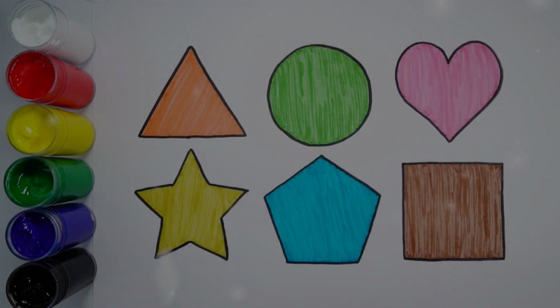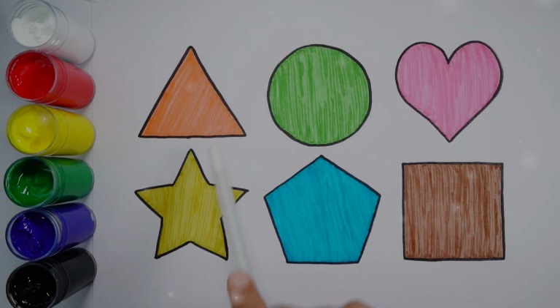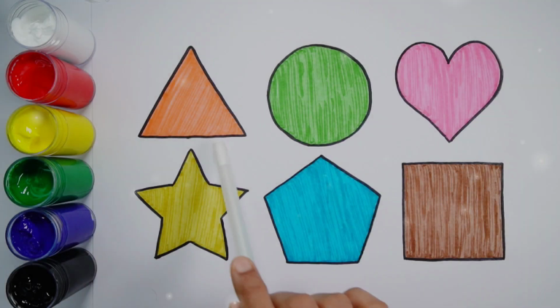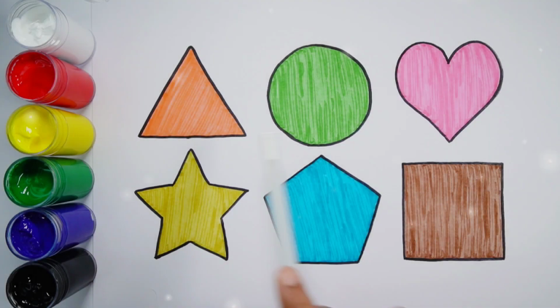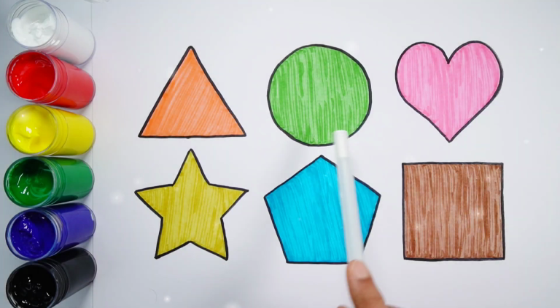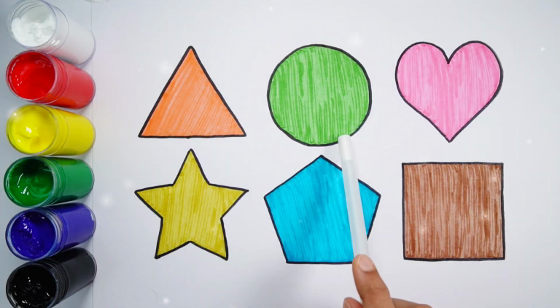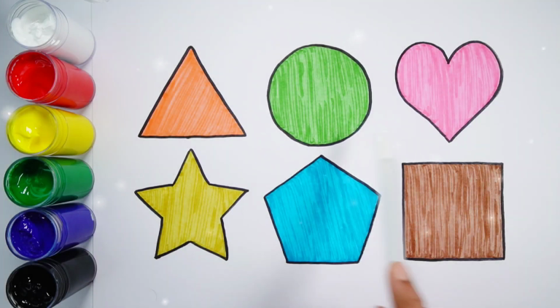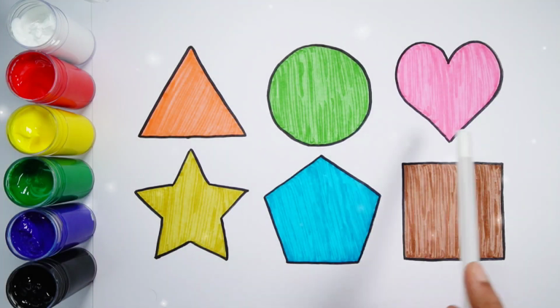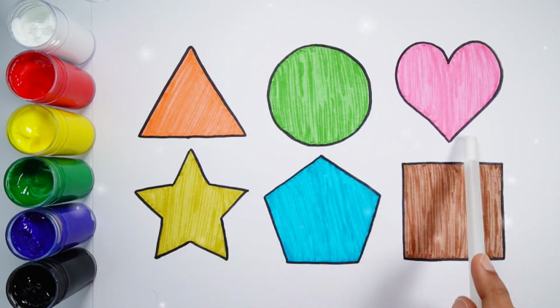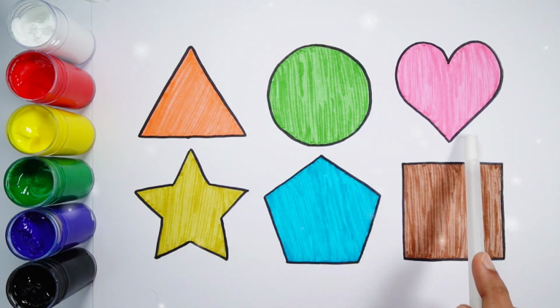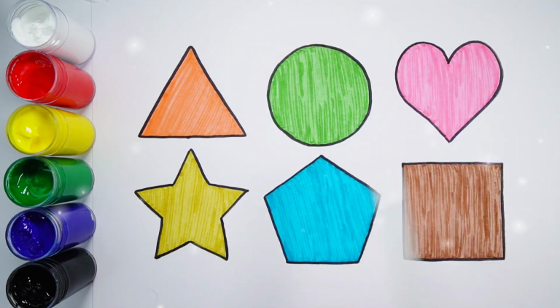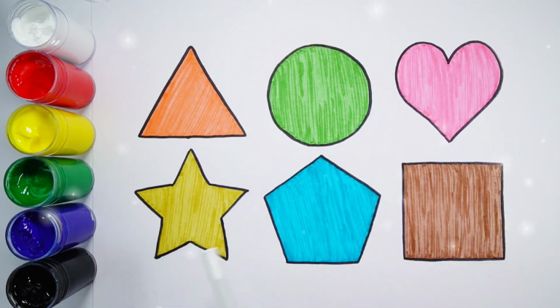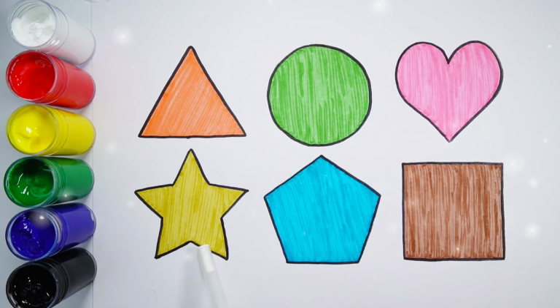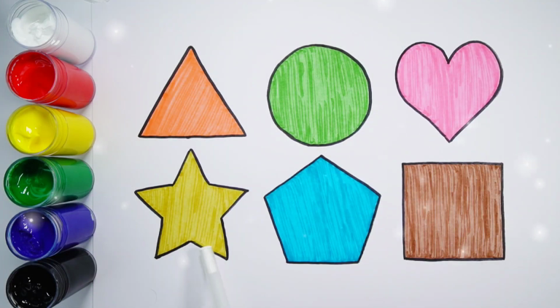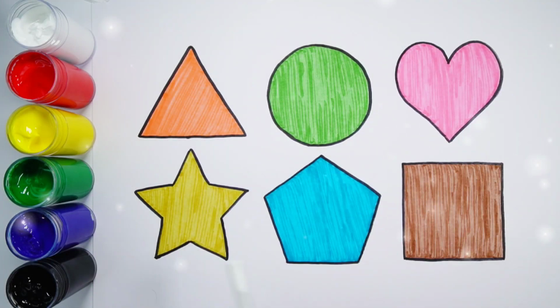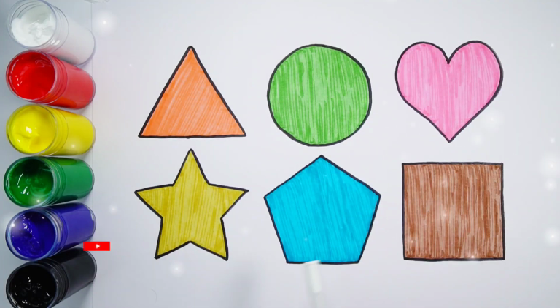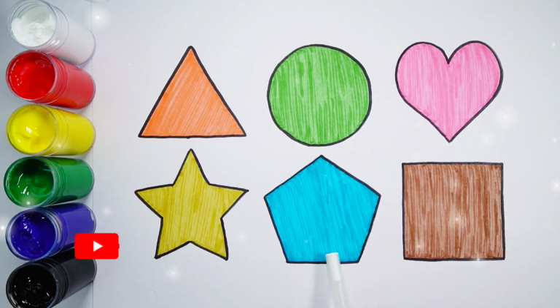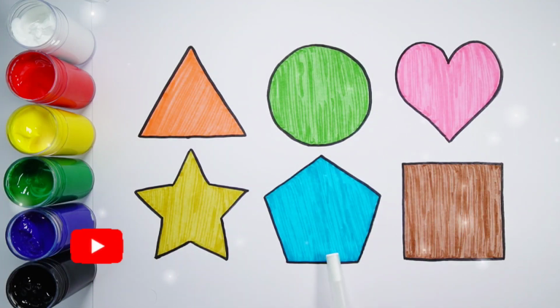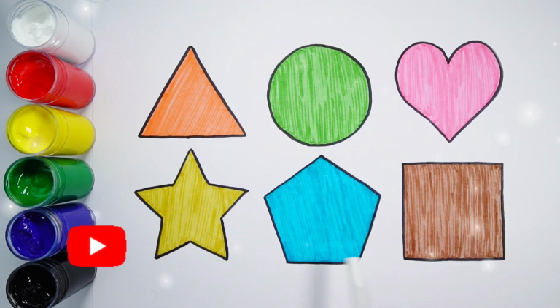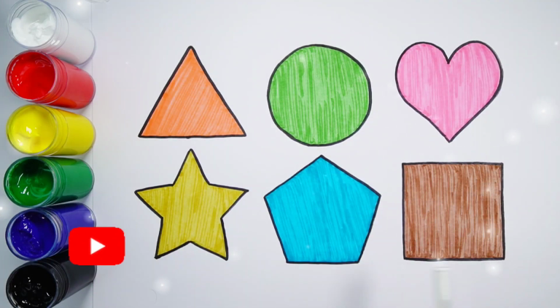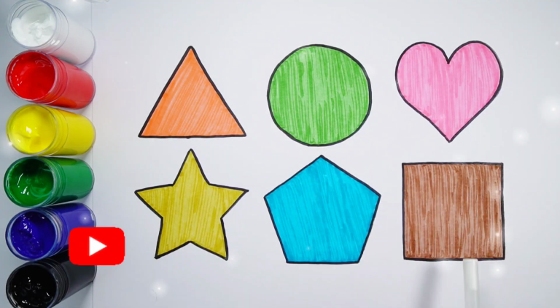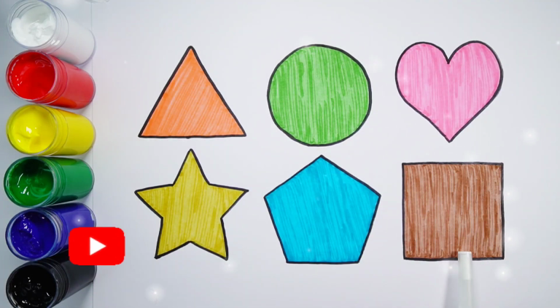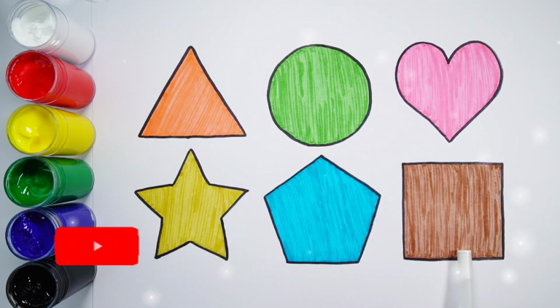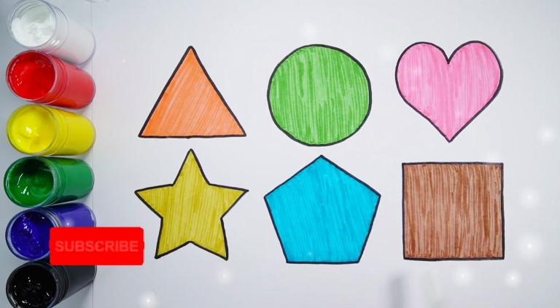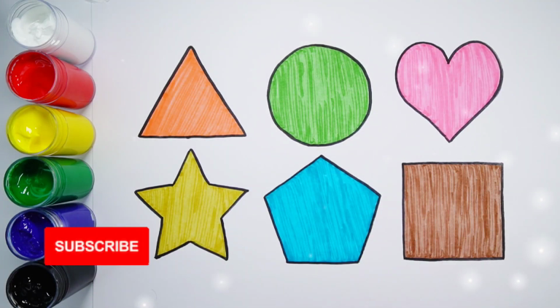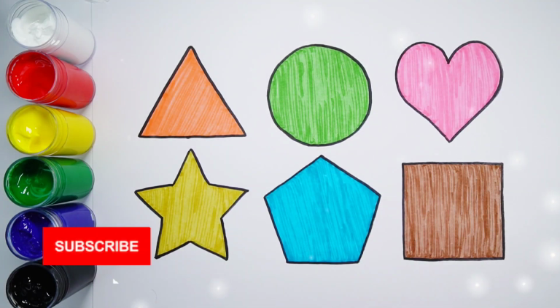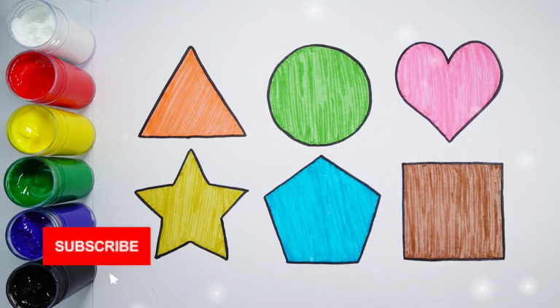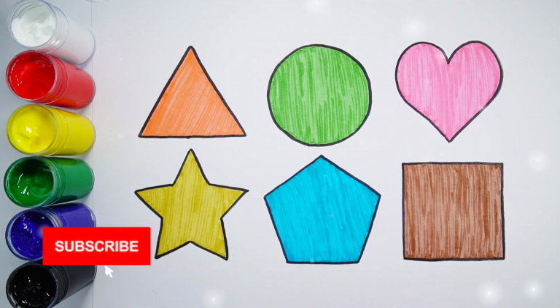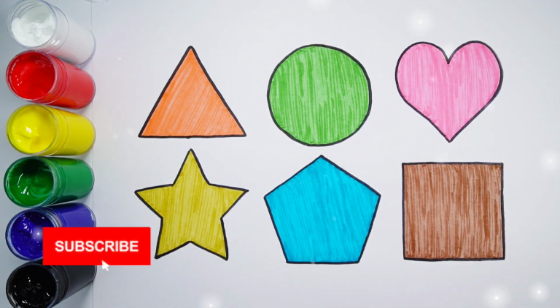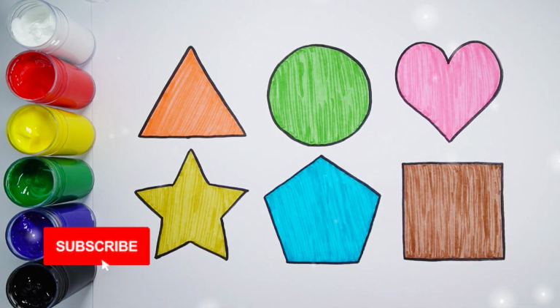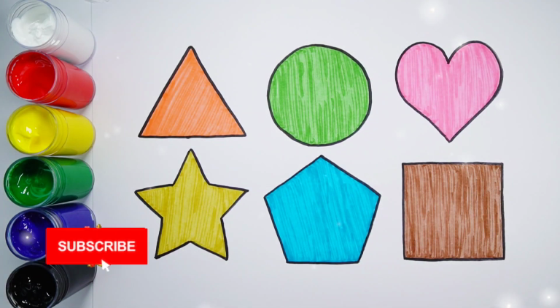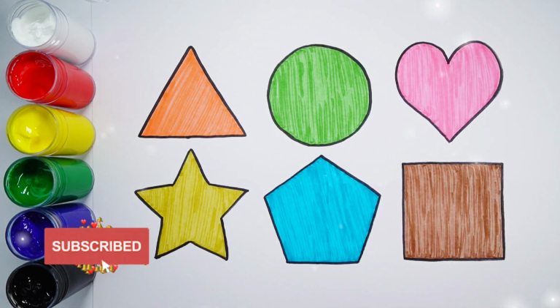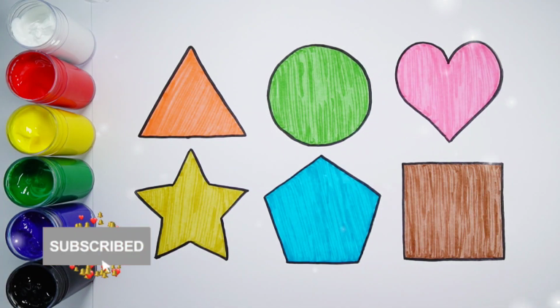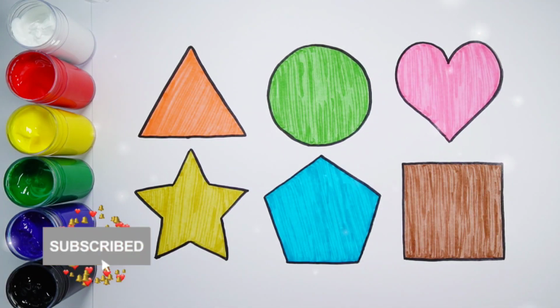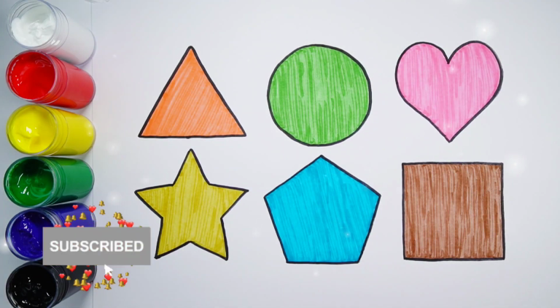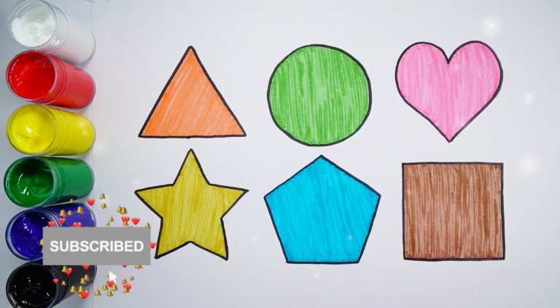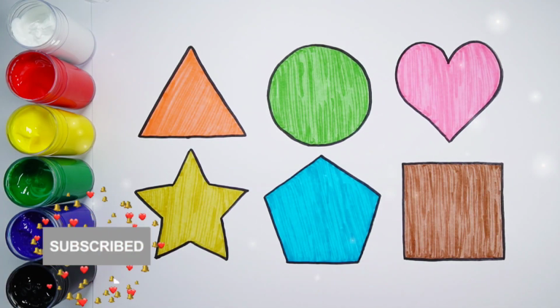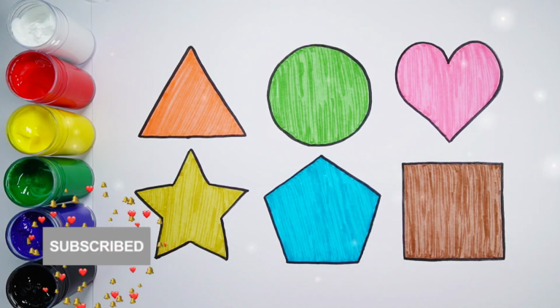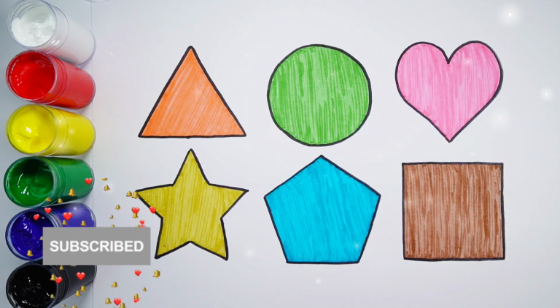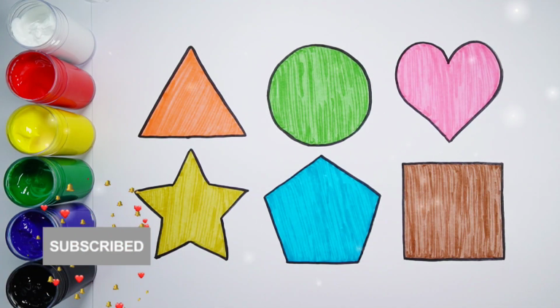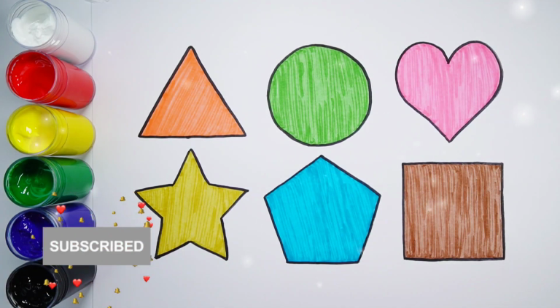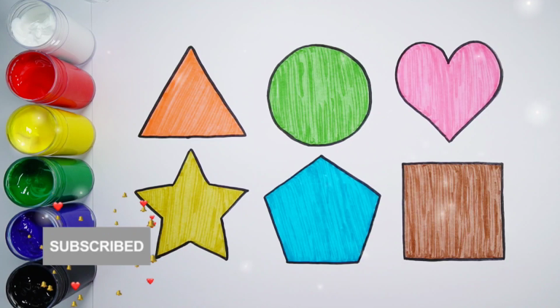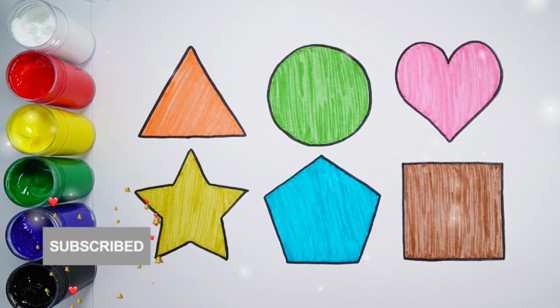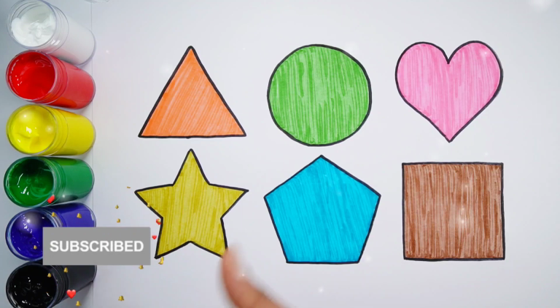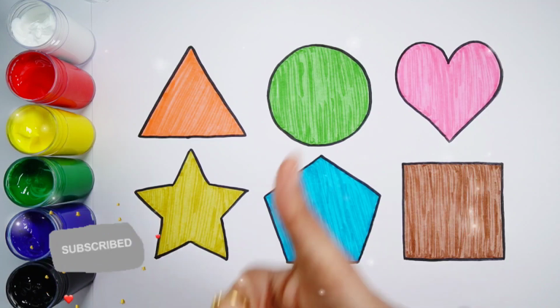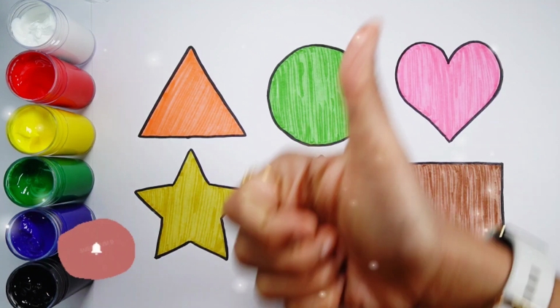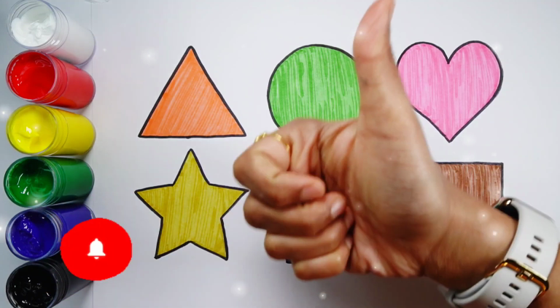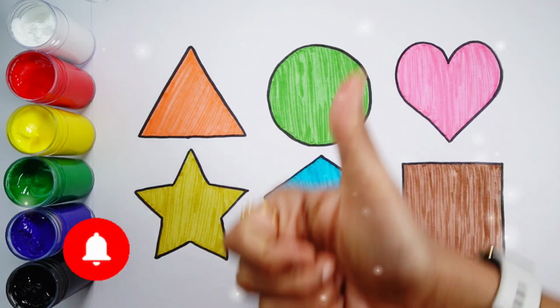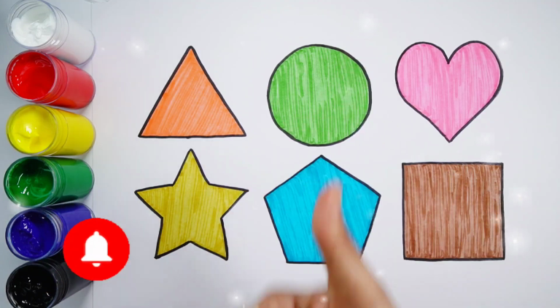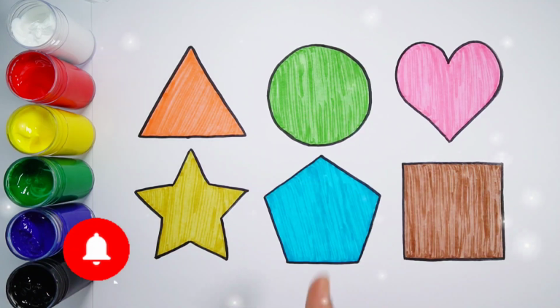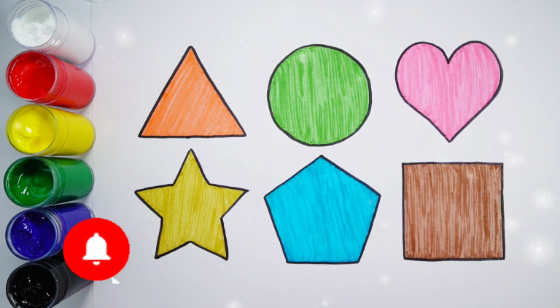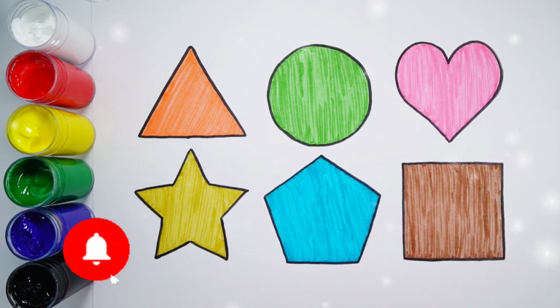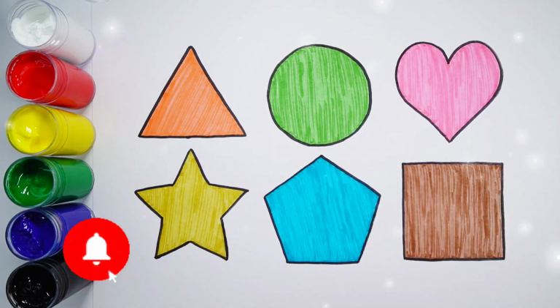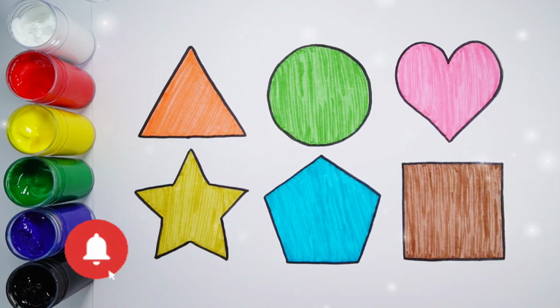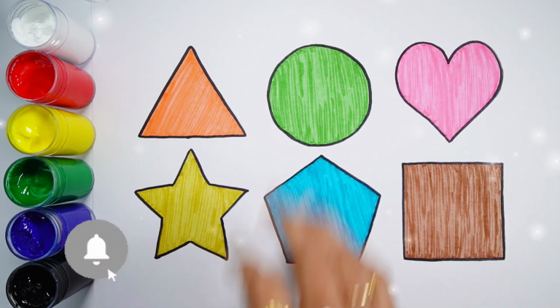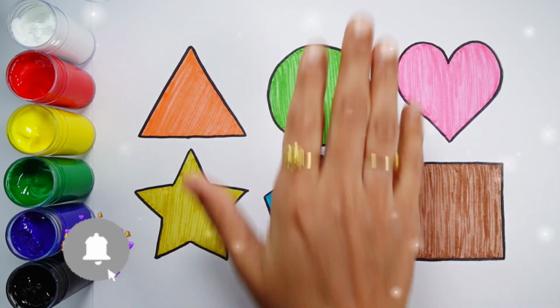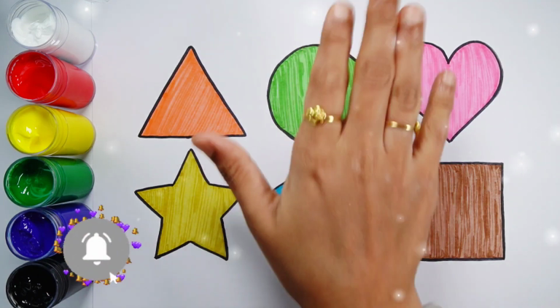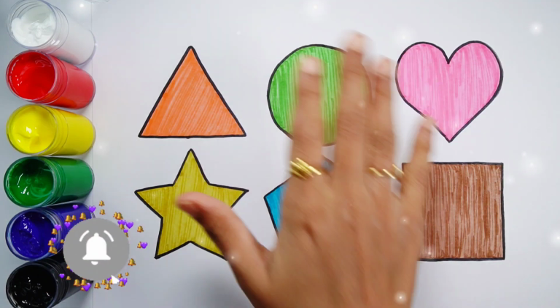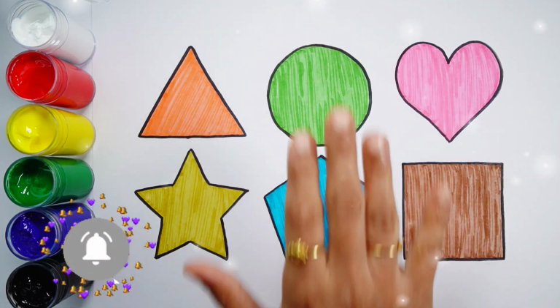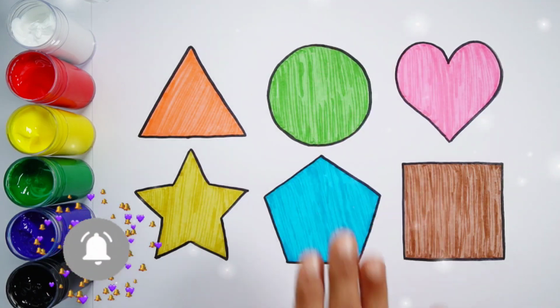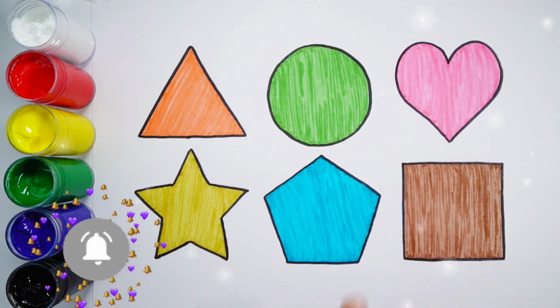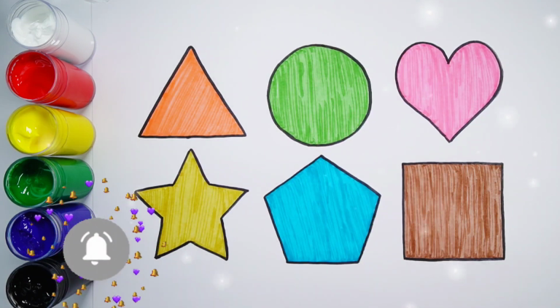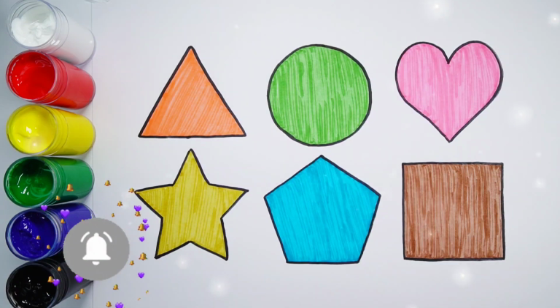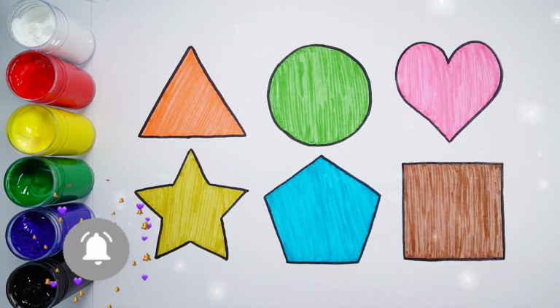Triangle, circle, heart, star, pentagon, square. Thank you so much for watching! Don't forget to like and subscribe. See you next video. Bye-bye!